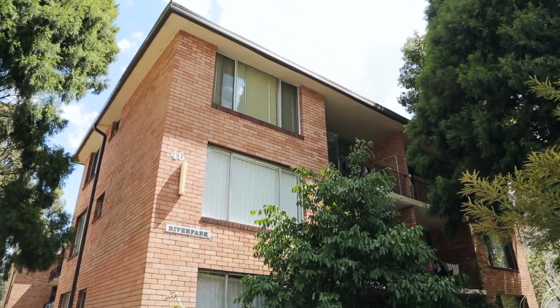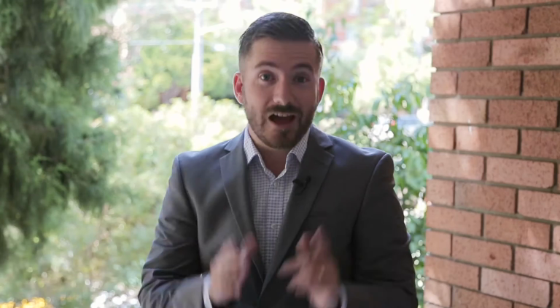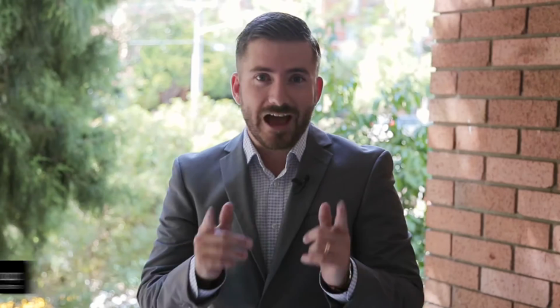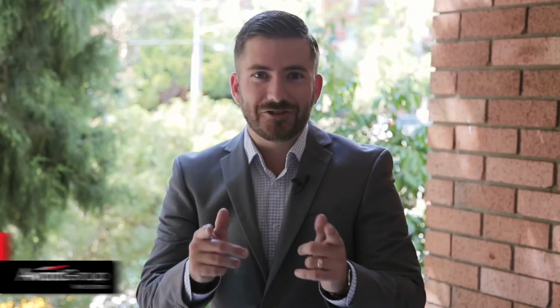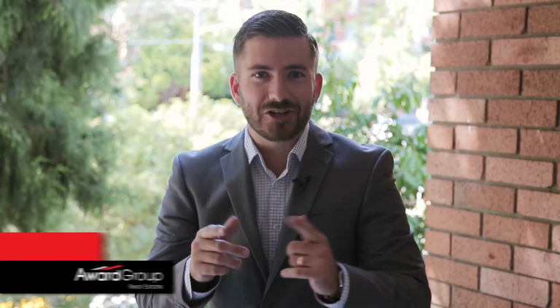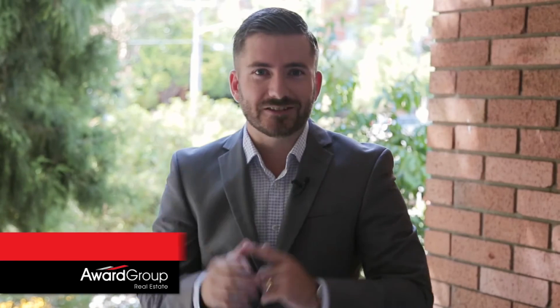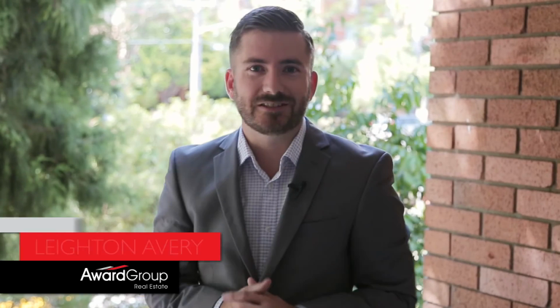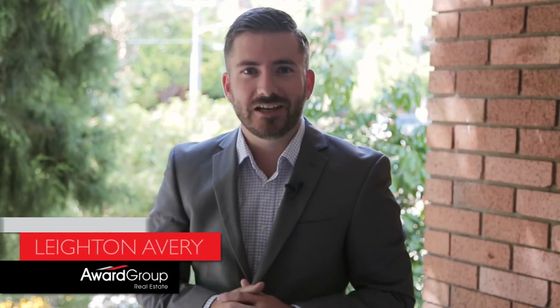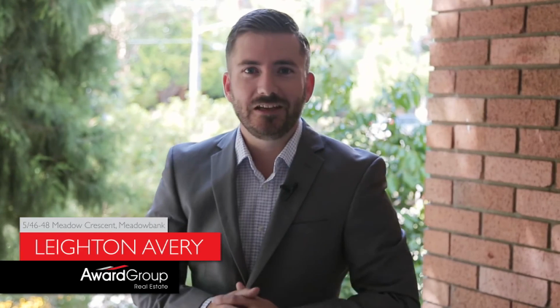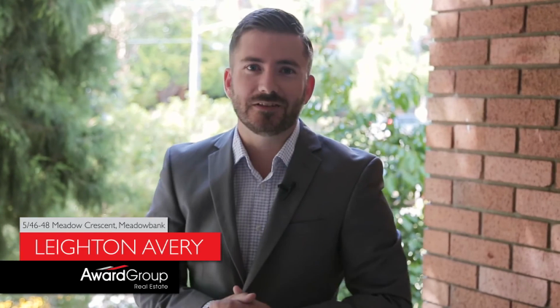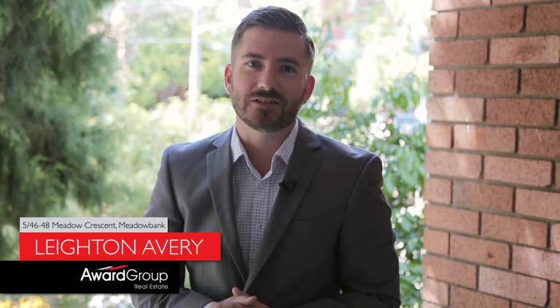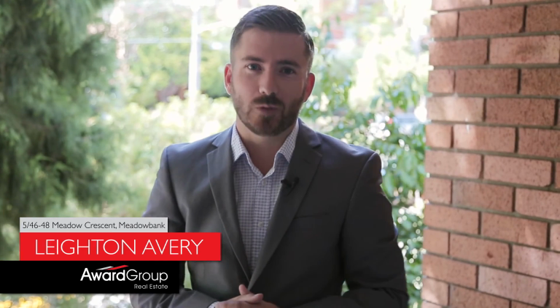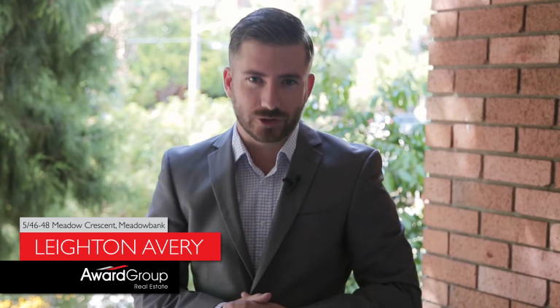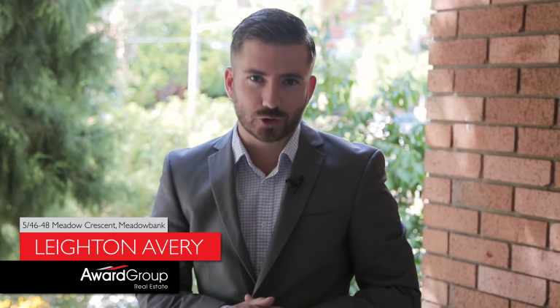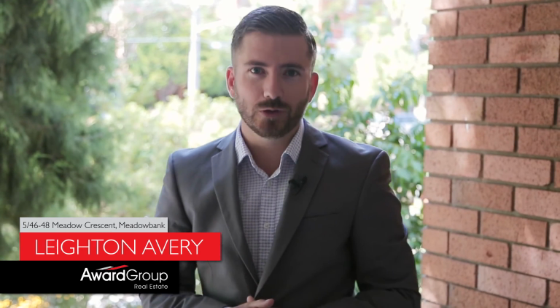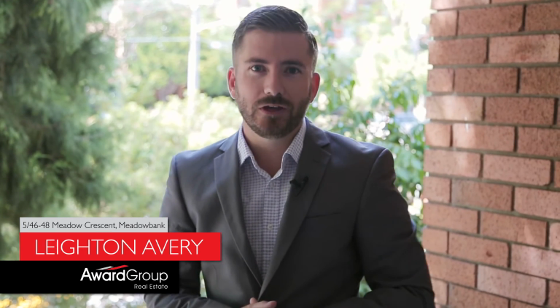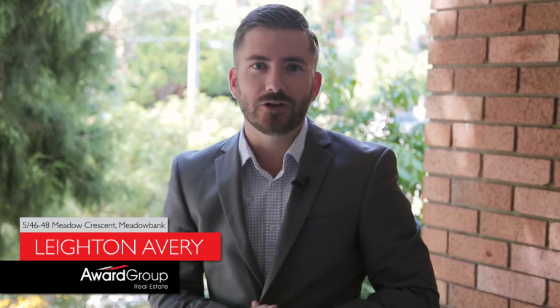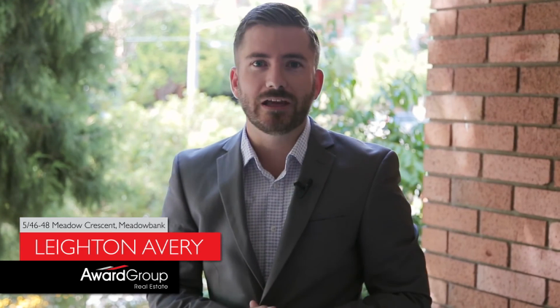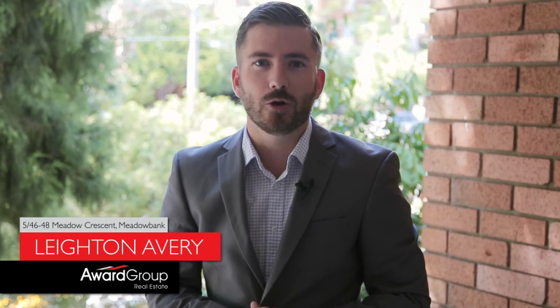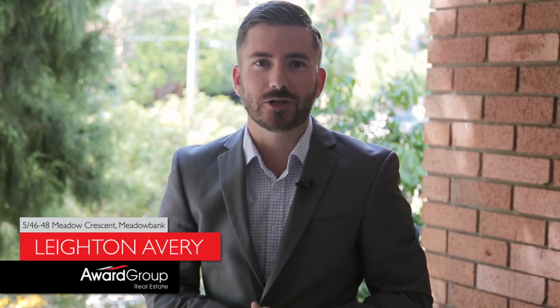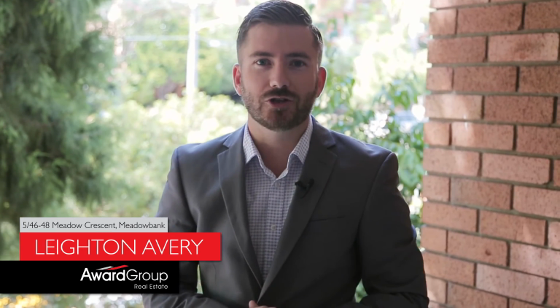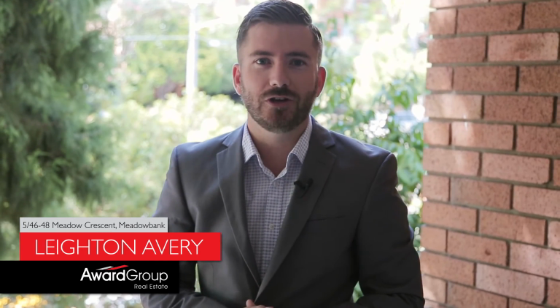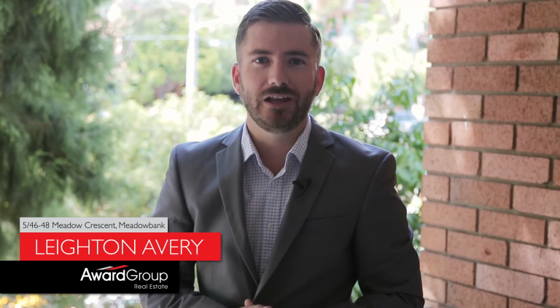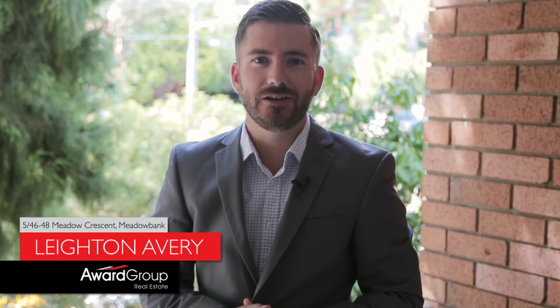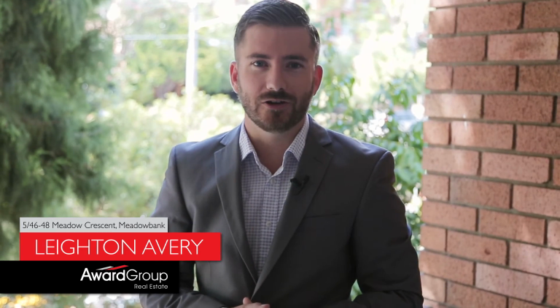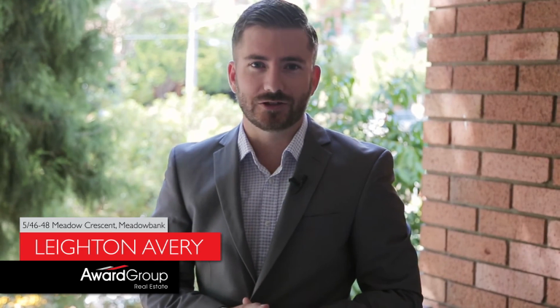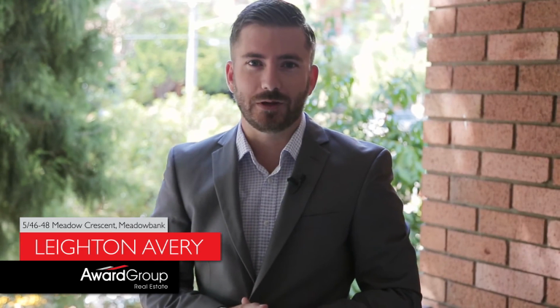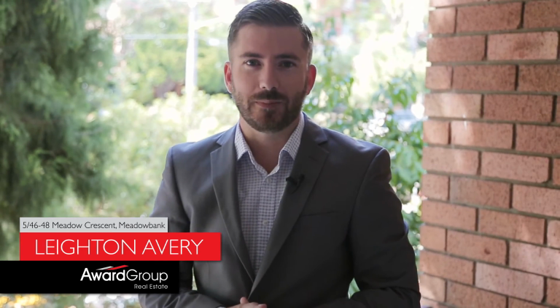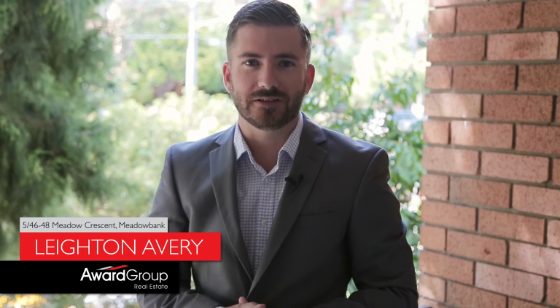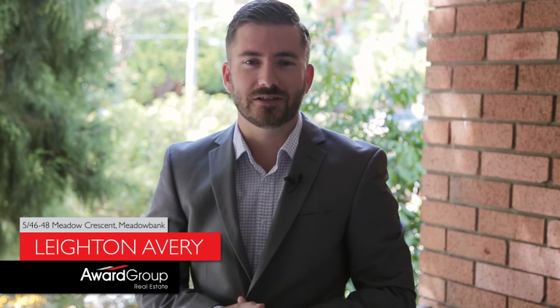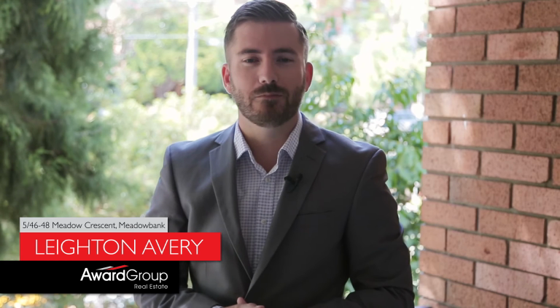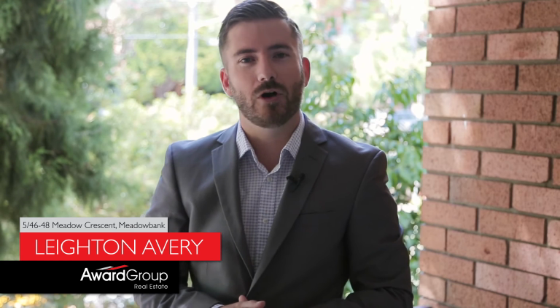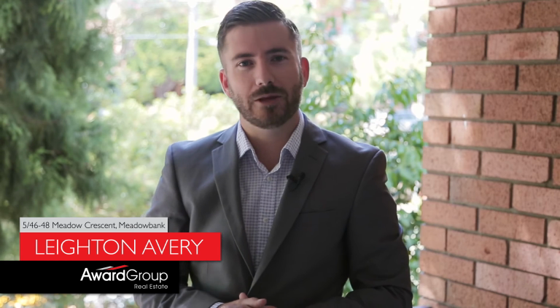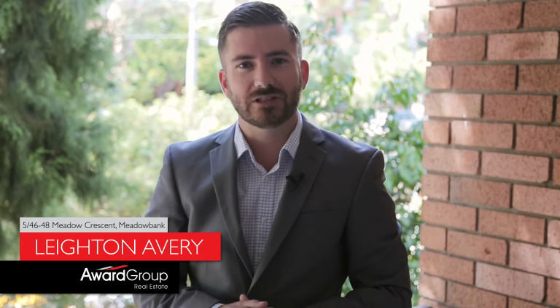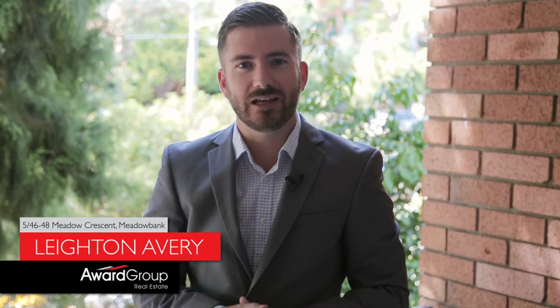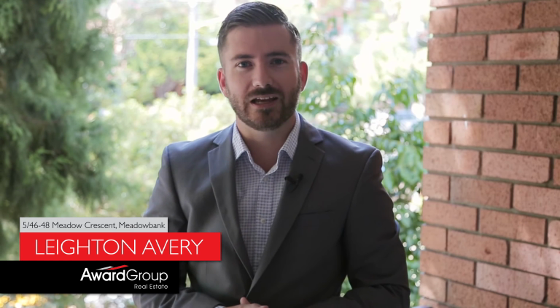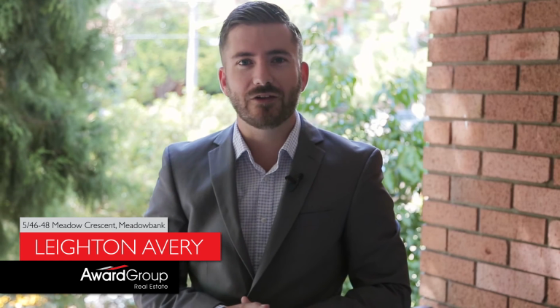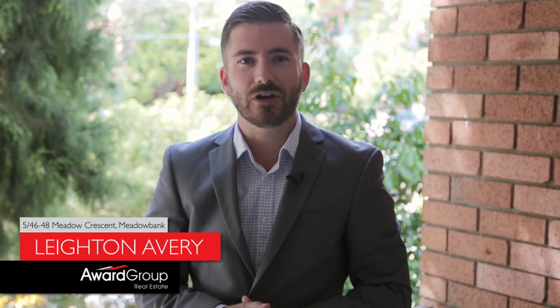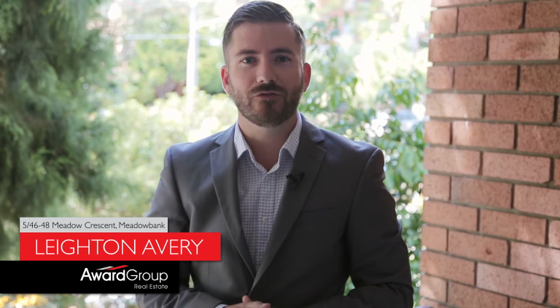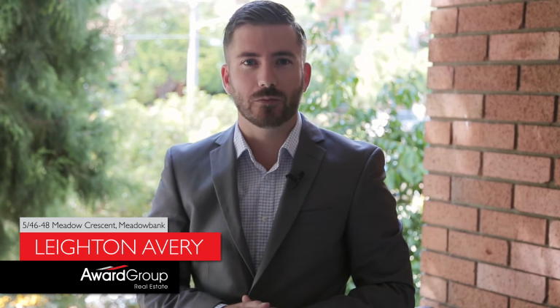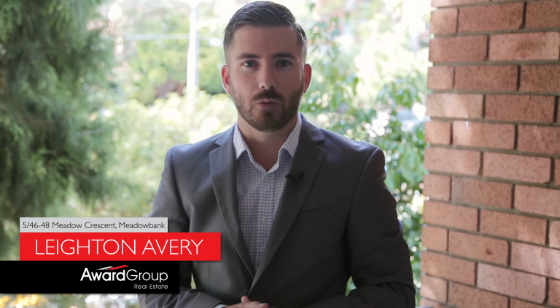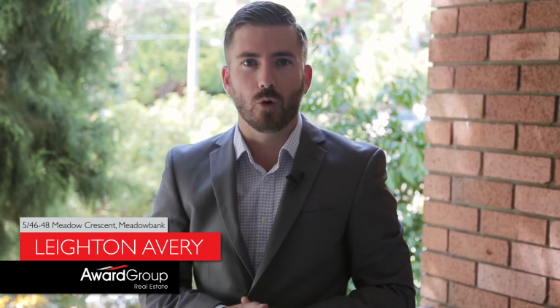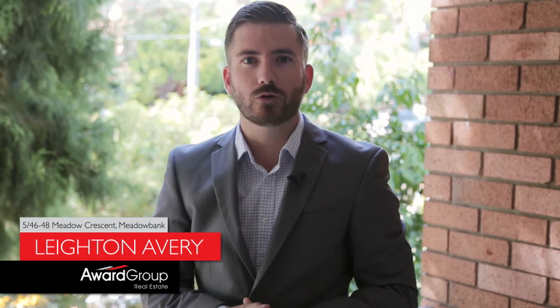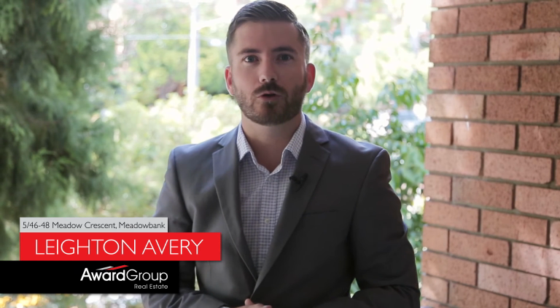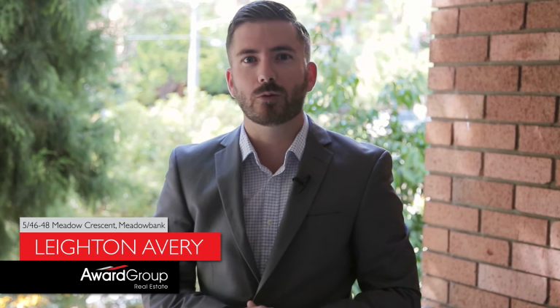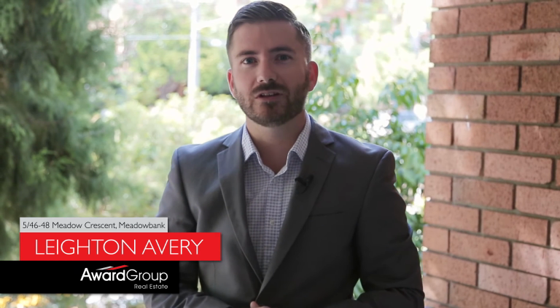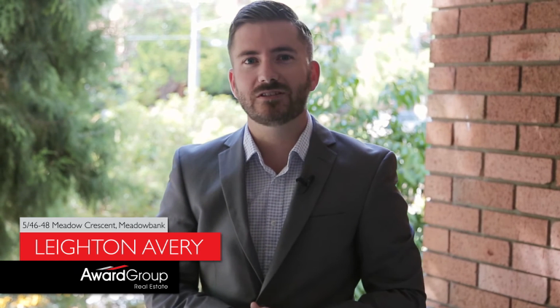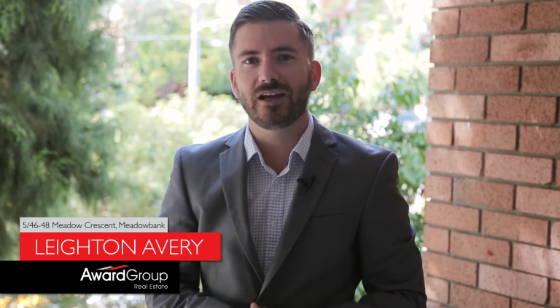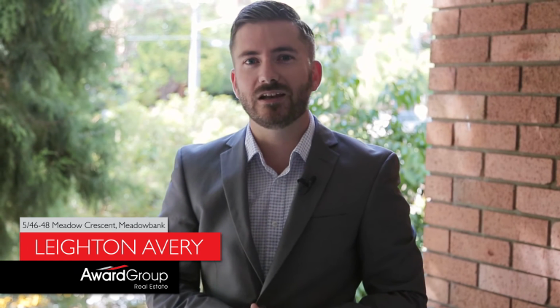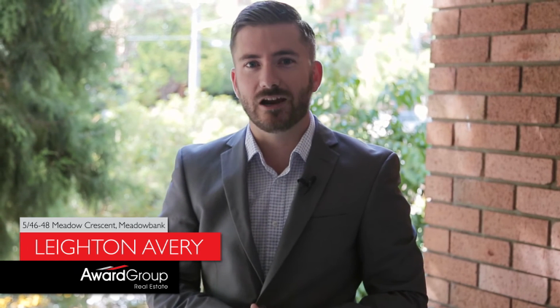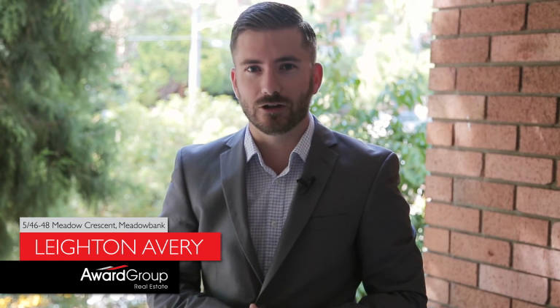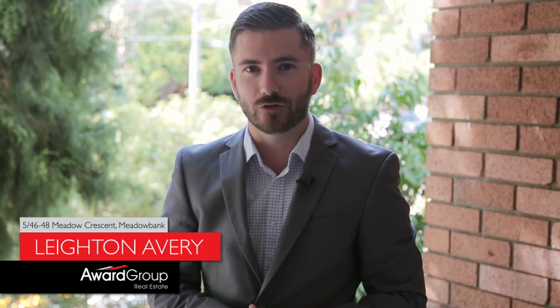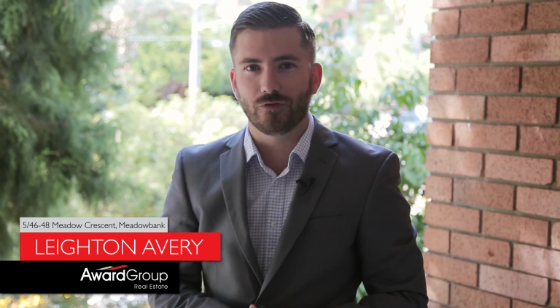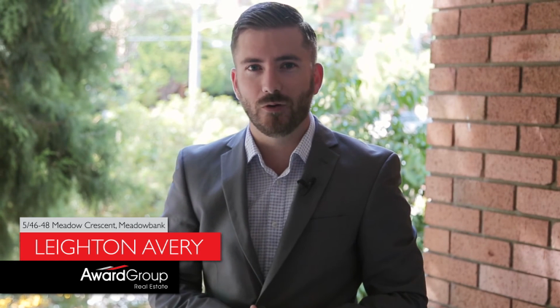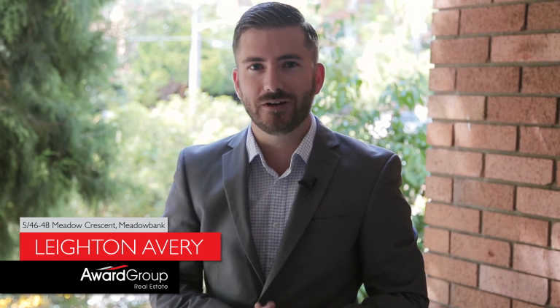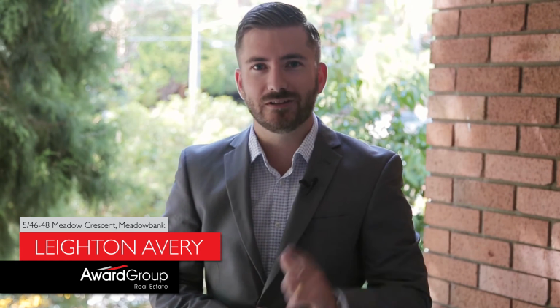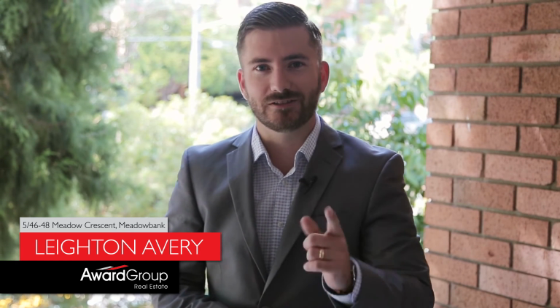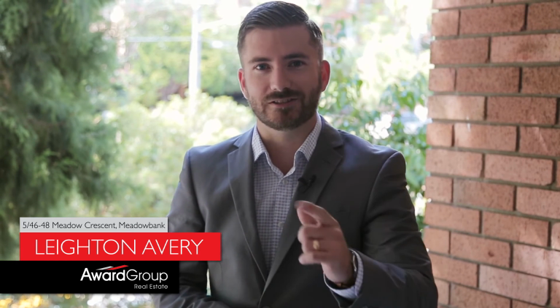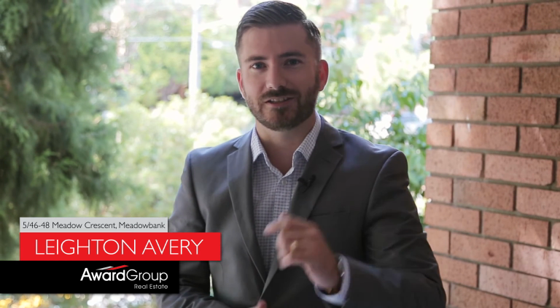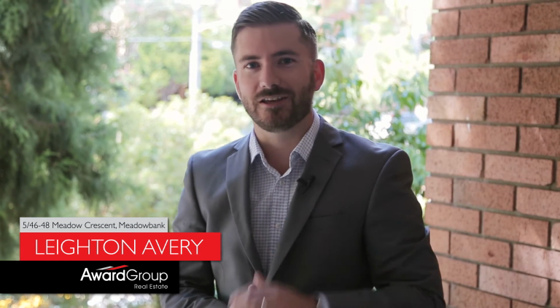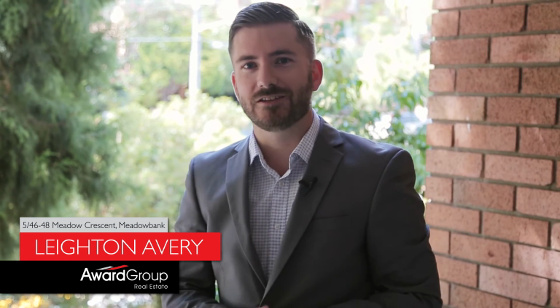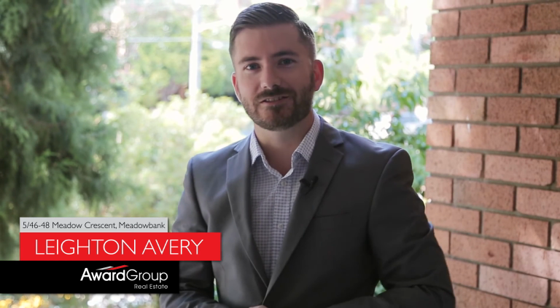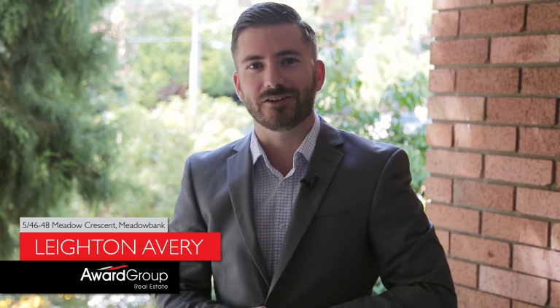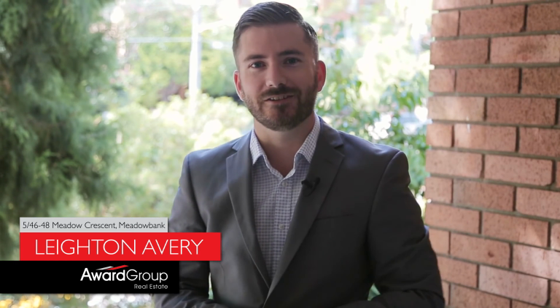As you can see, this is one truly unique opportunity not to be missed. My name is Leighton Avery from Award Group Real Estate, and I look forward to seeing you soon.